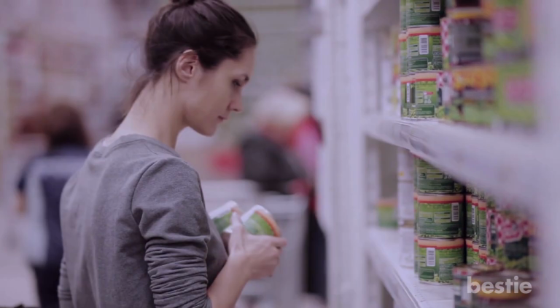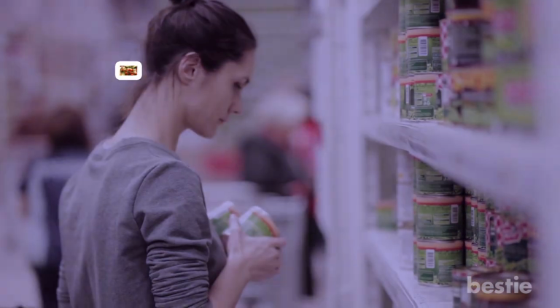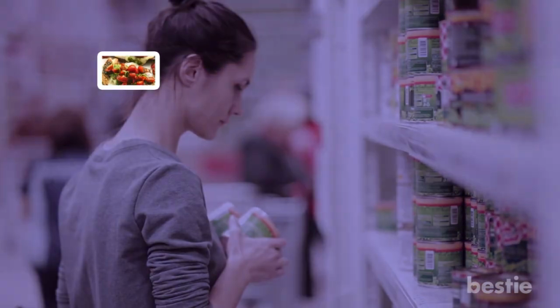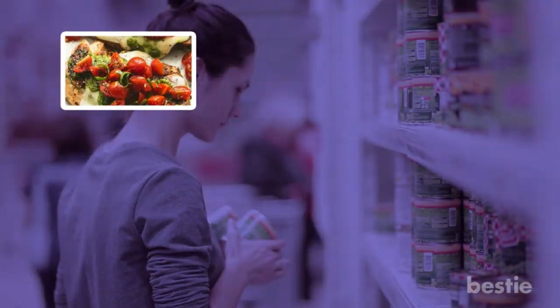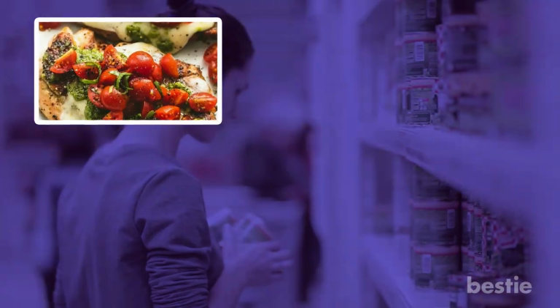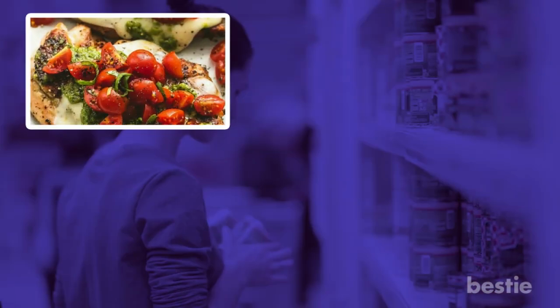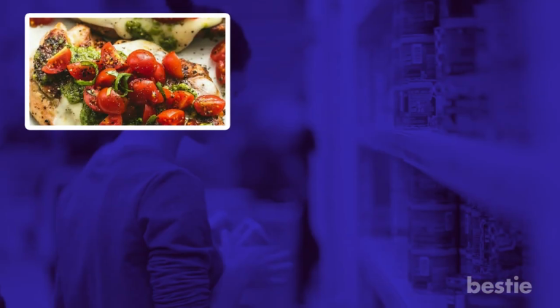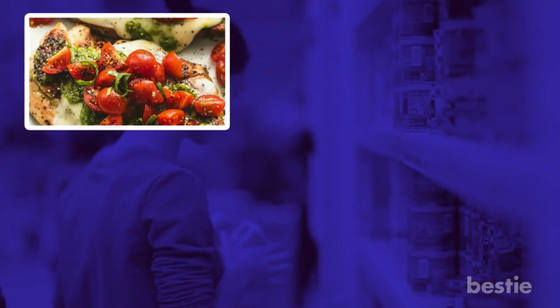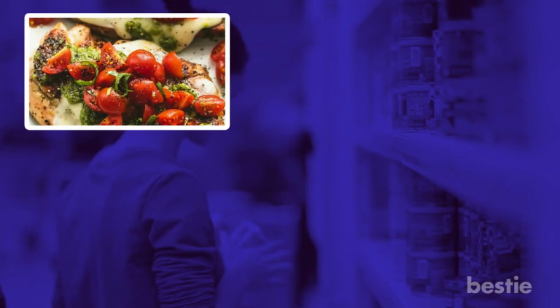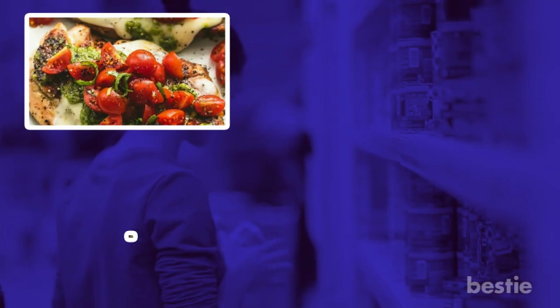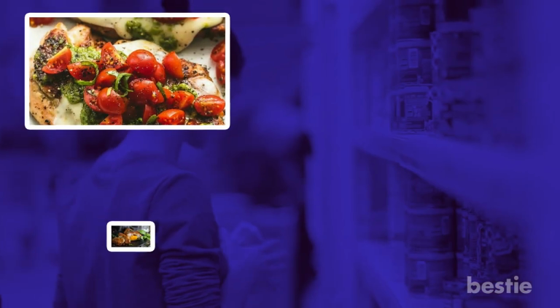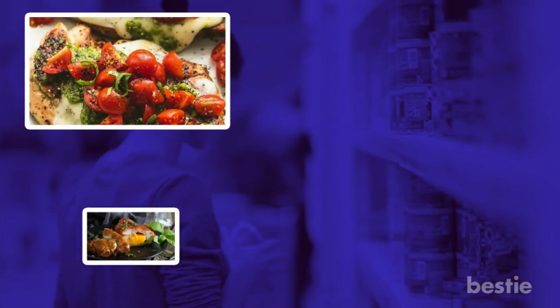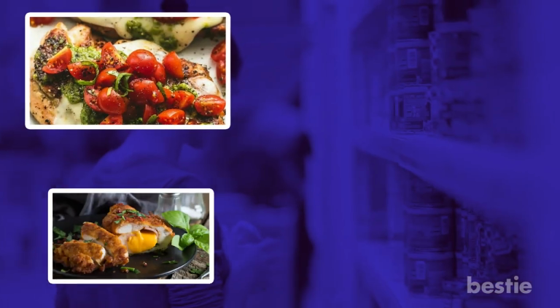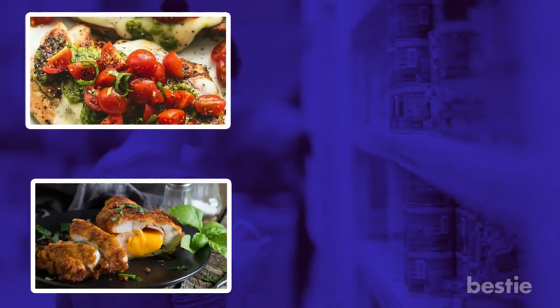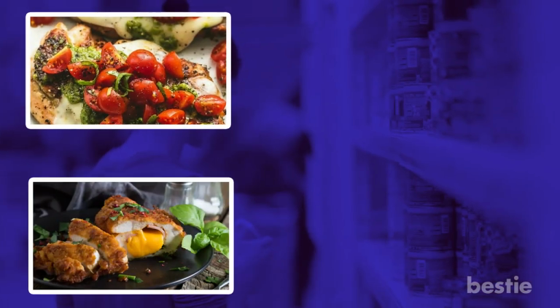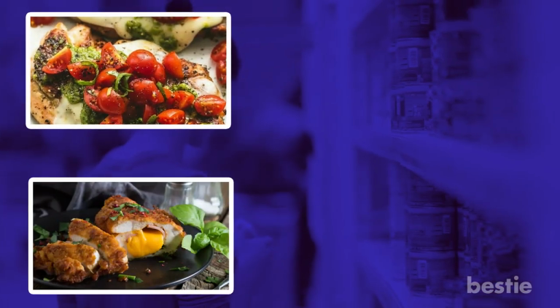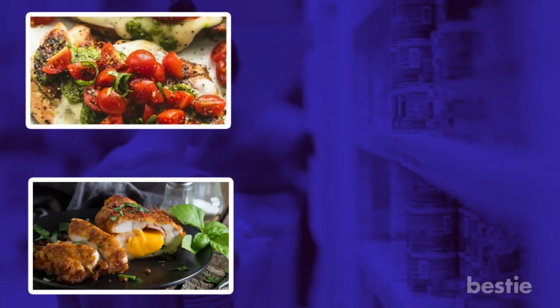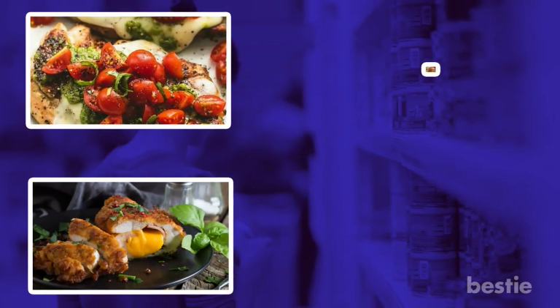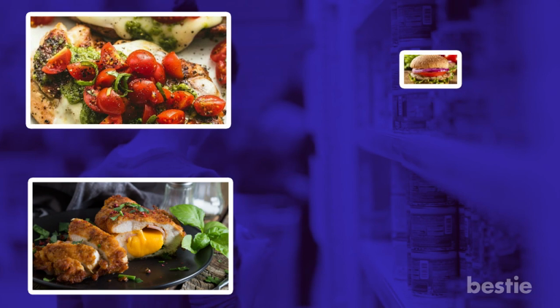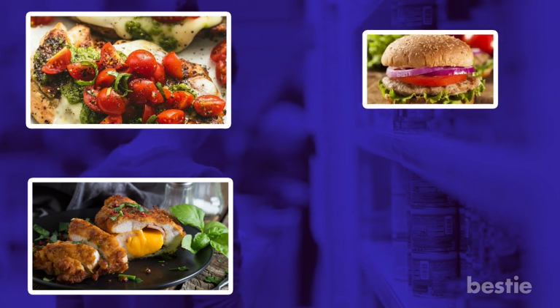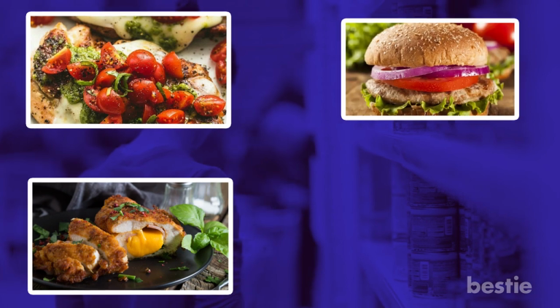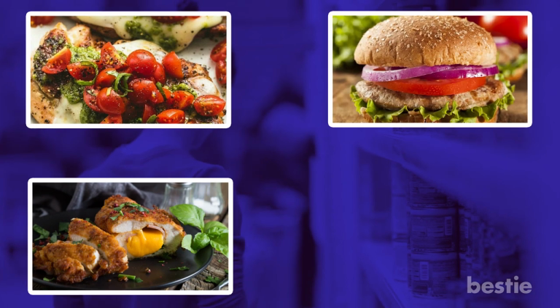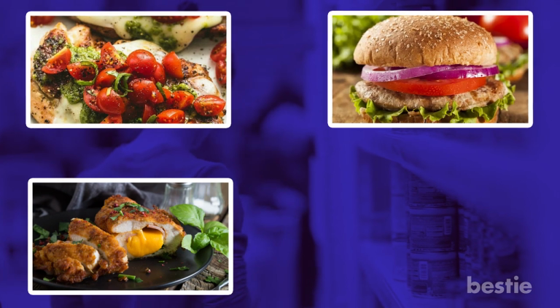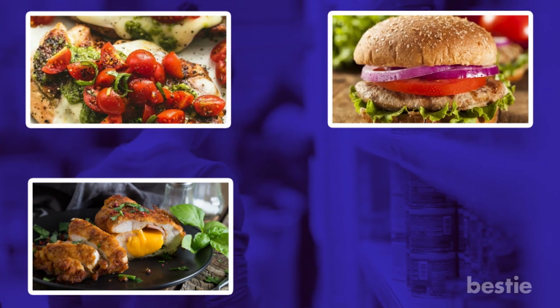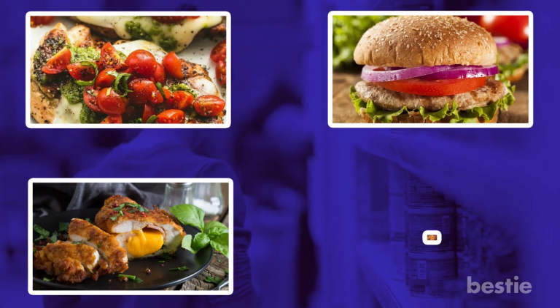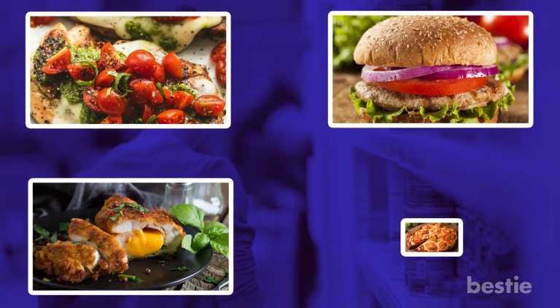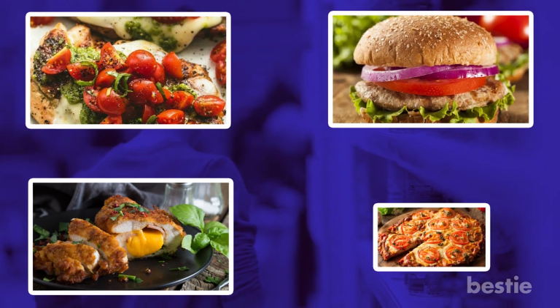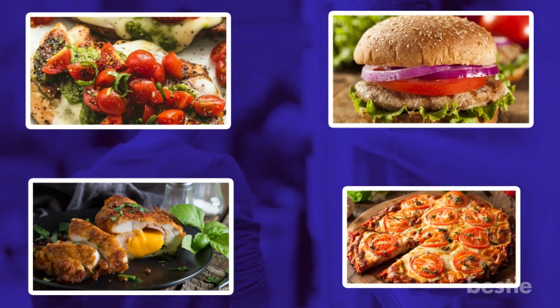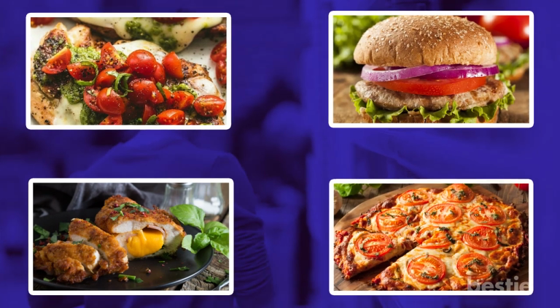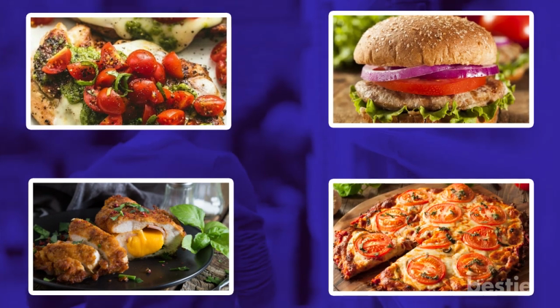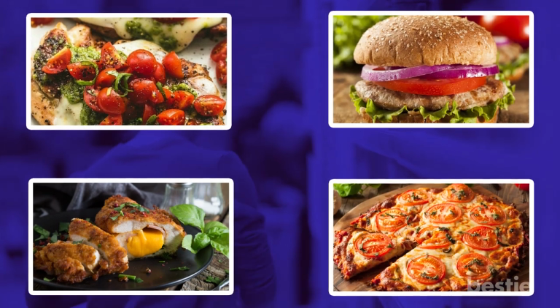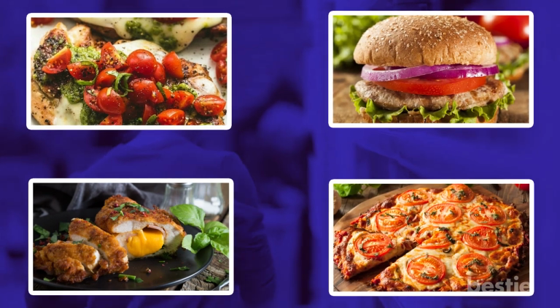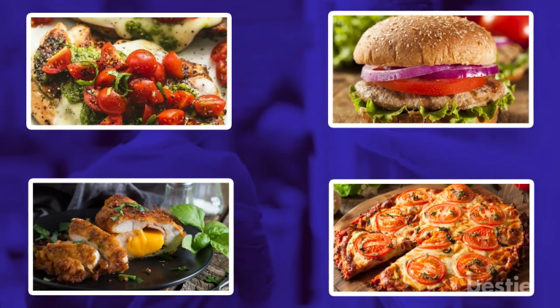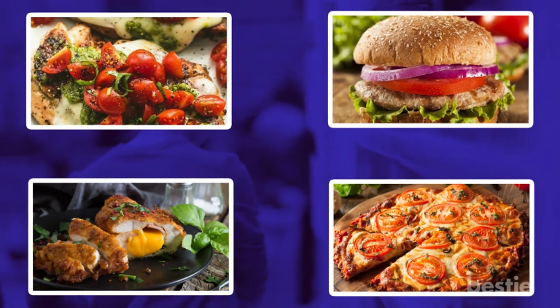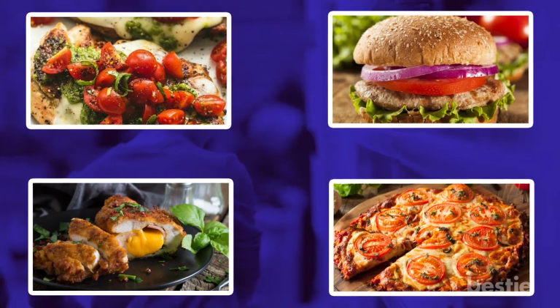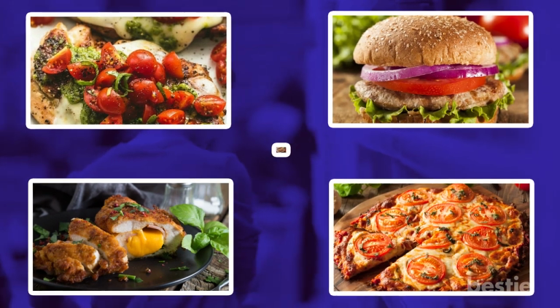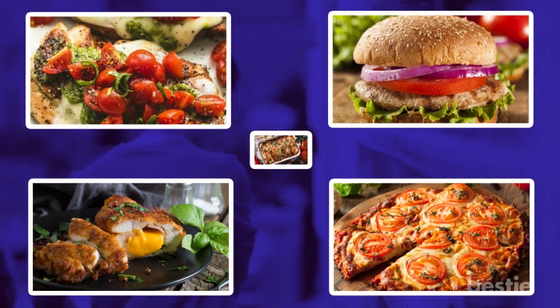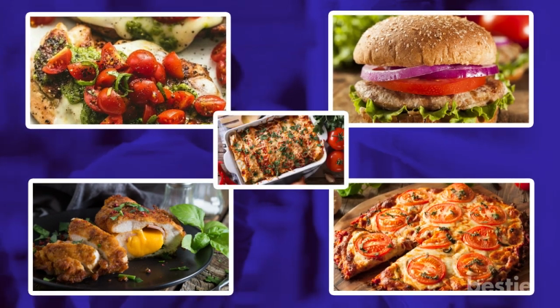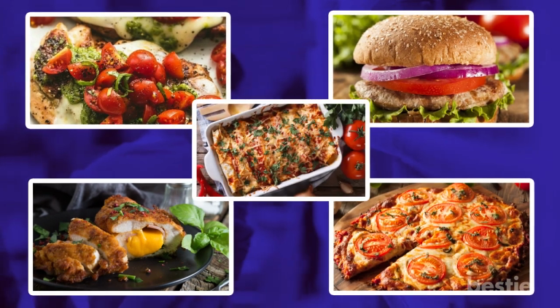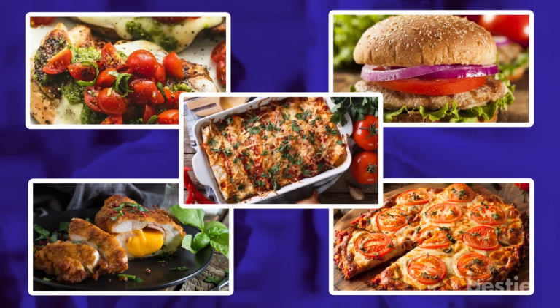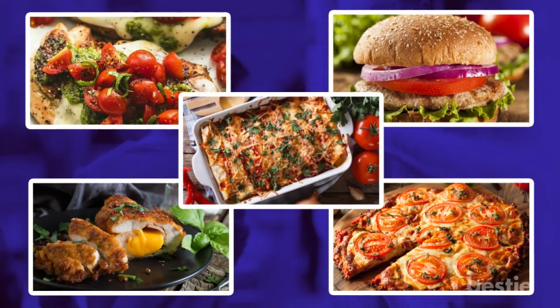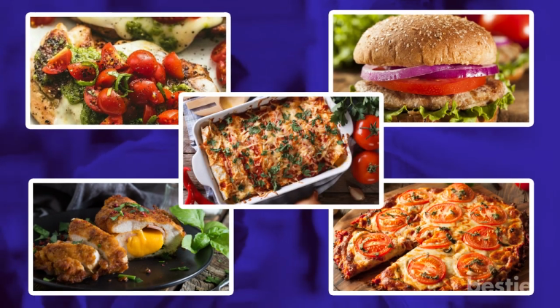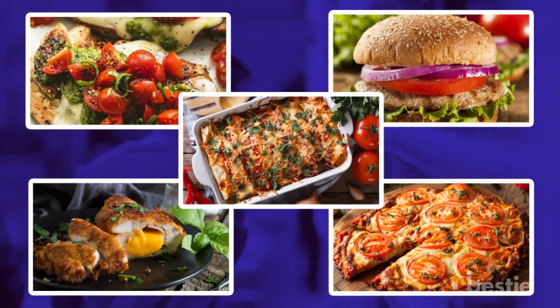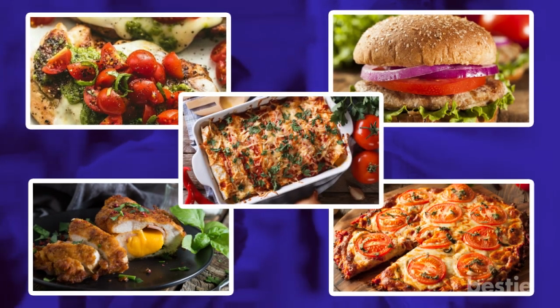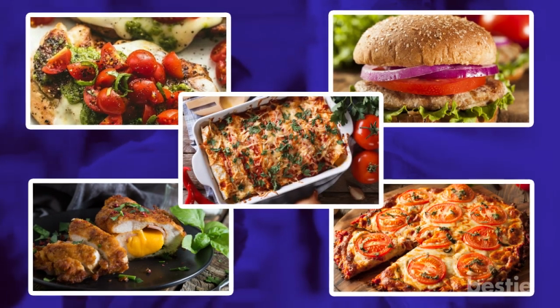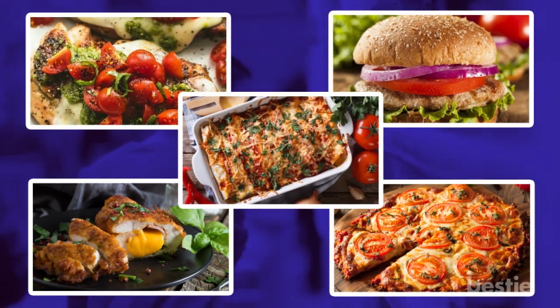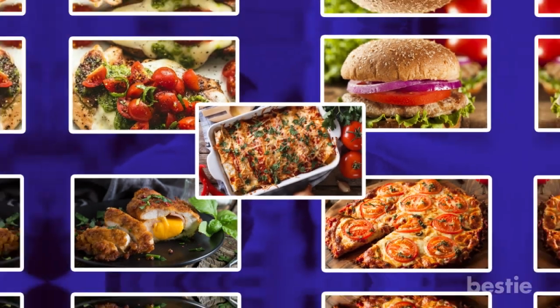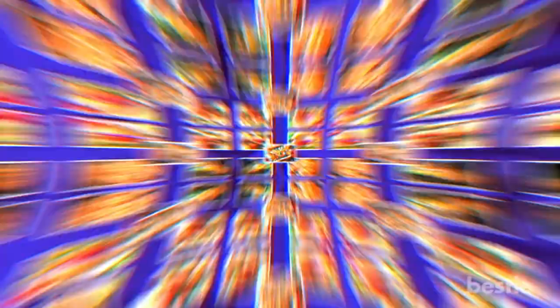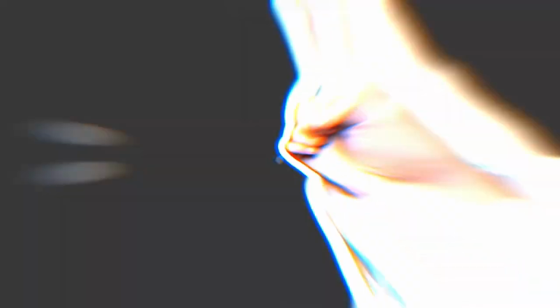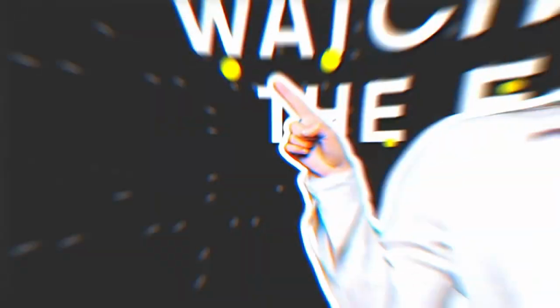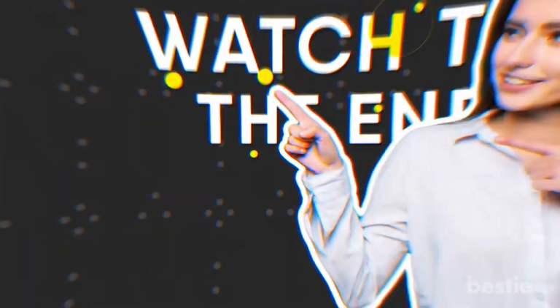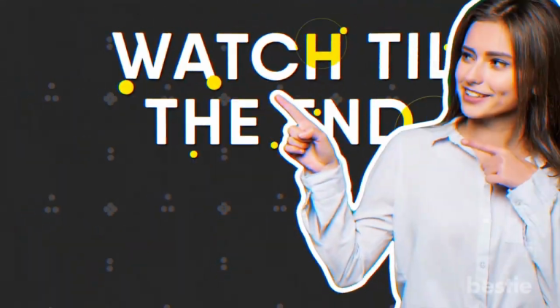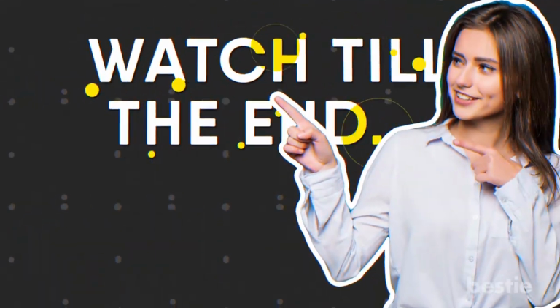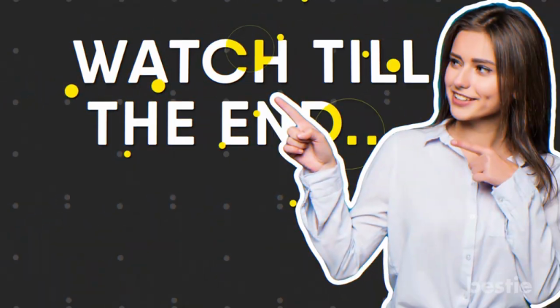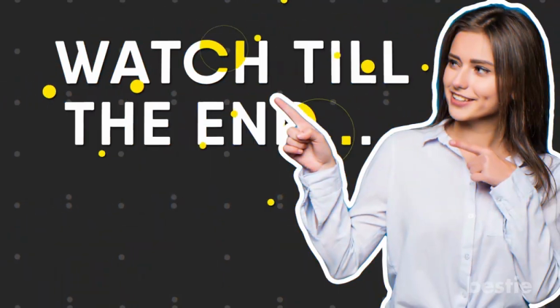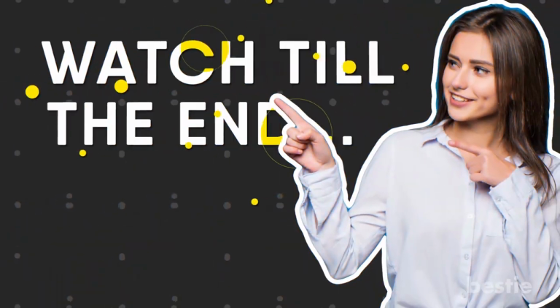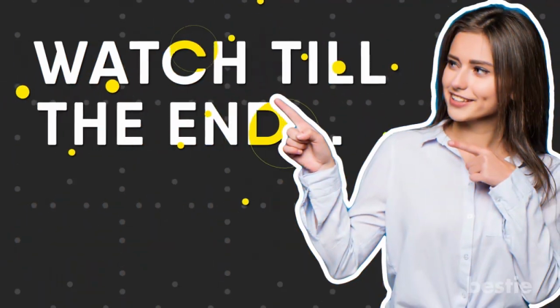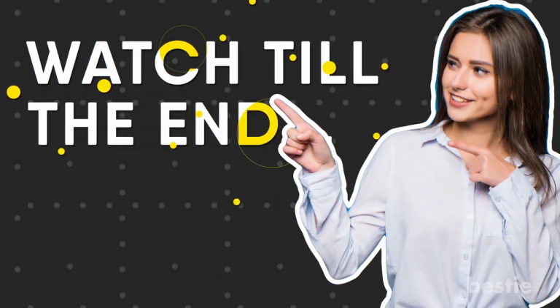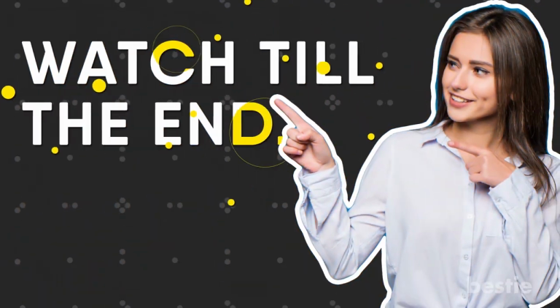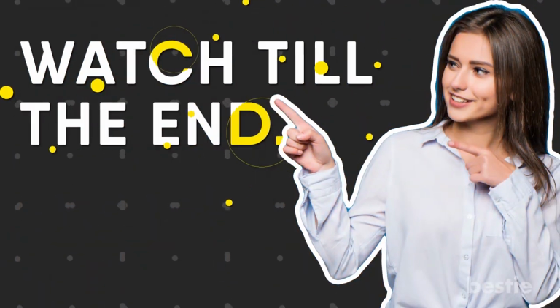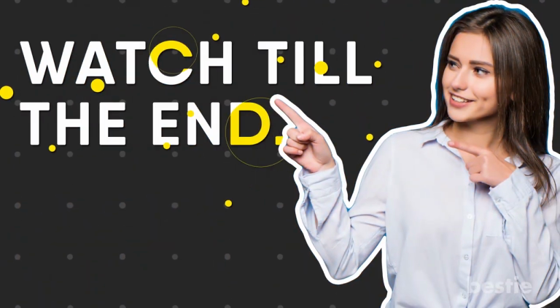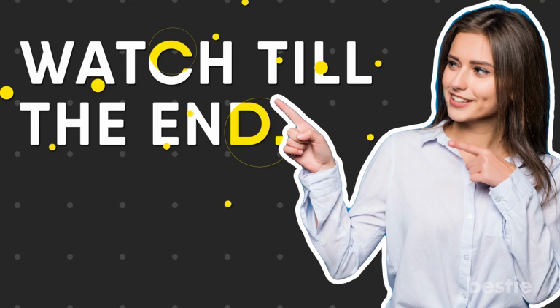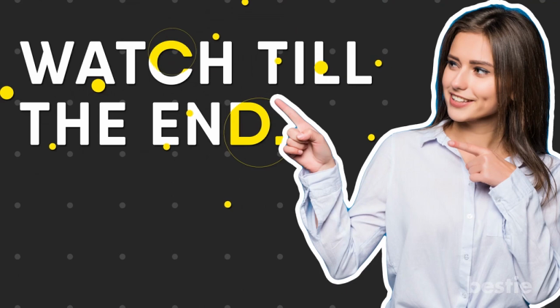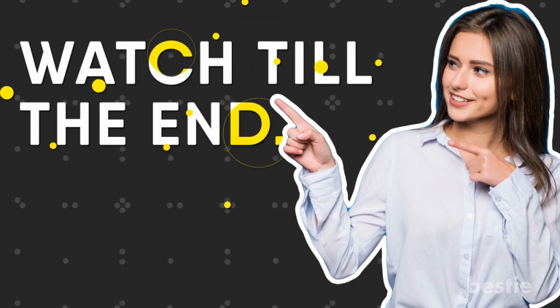From chicken margarita, cordon bleu, turkey burger, cauliflower crust pizza to beef enchiladas and more. Watch till the end to learn about all of them.